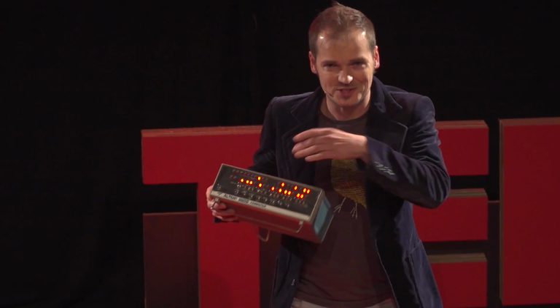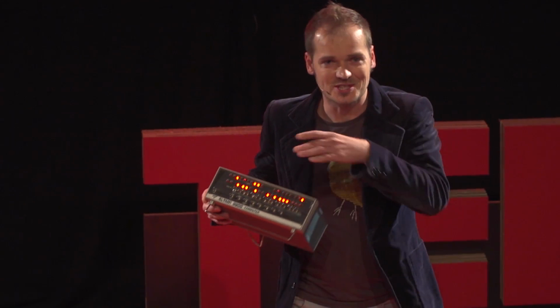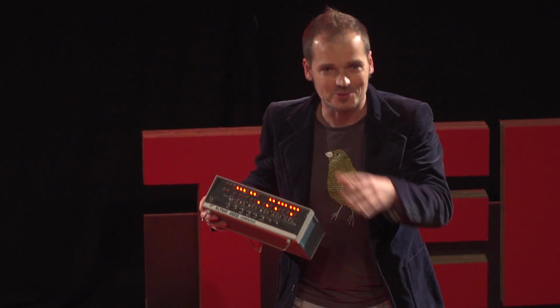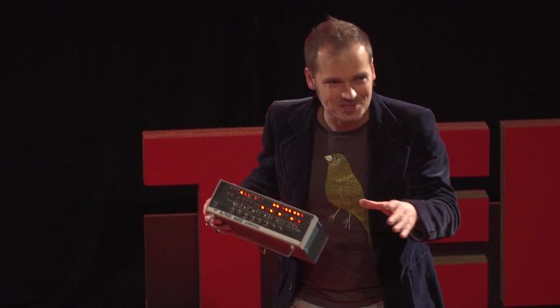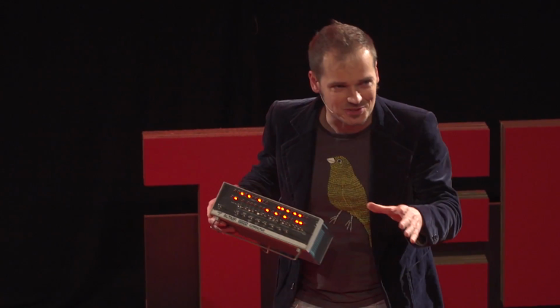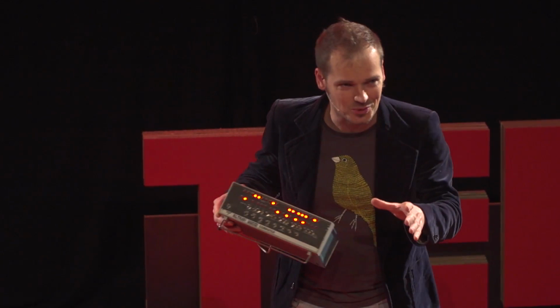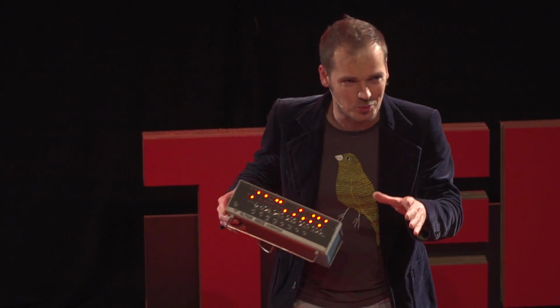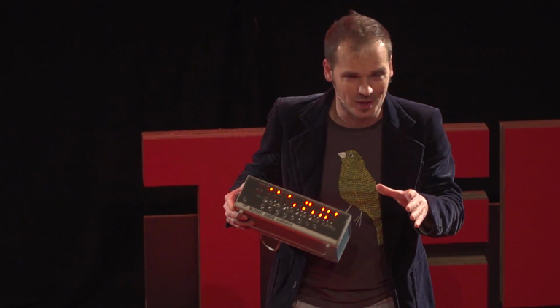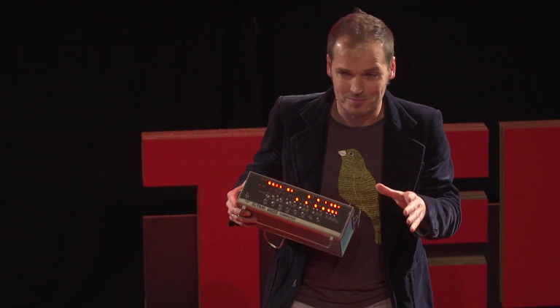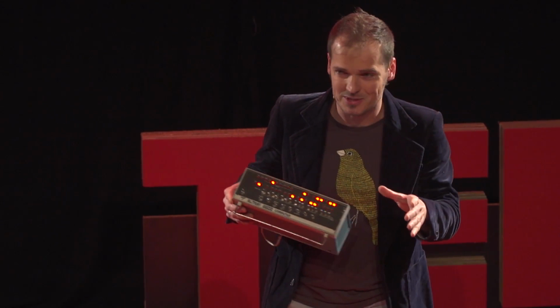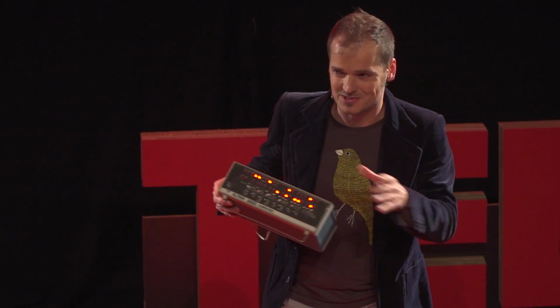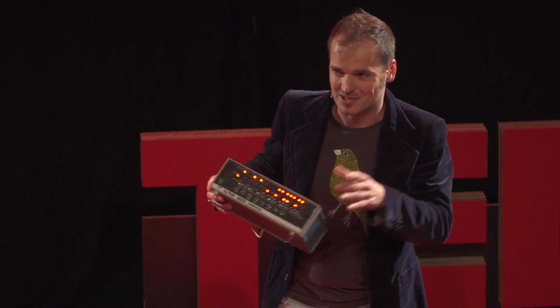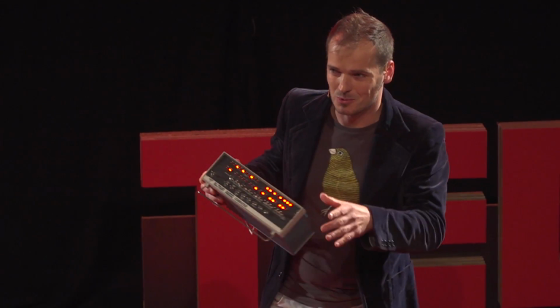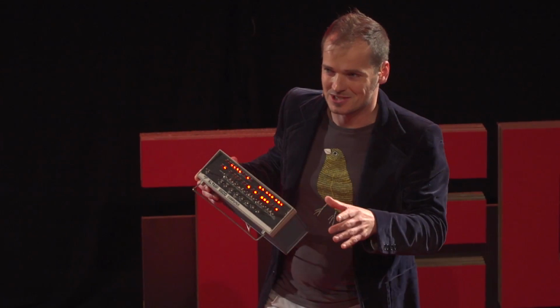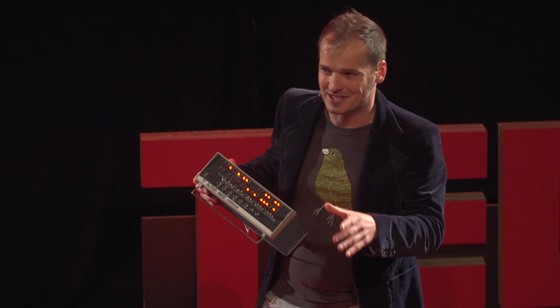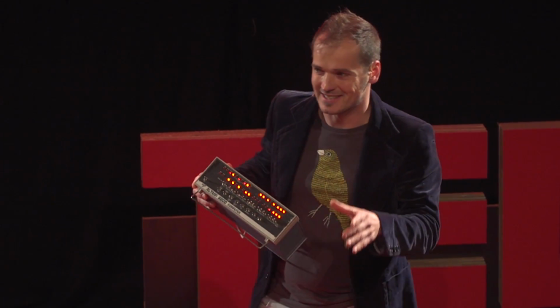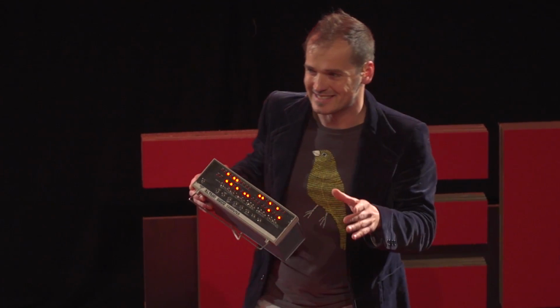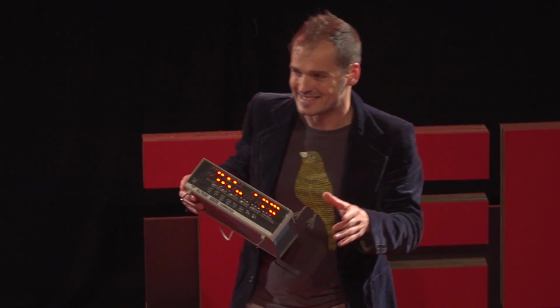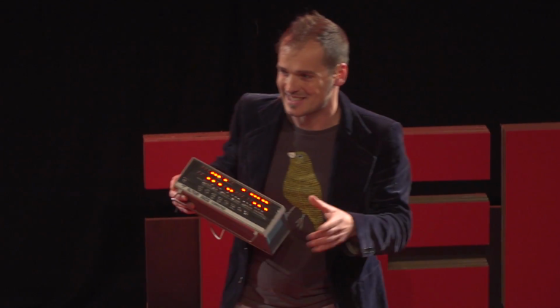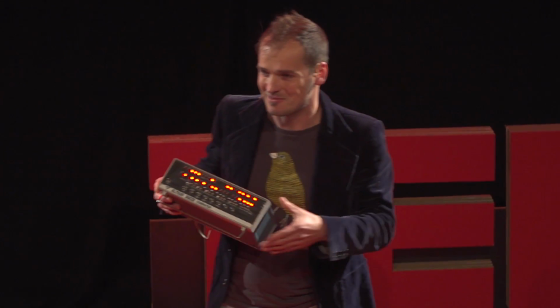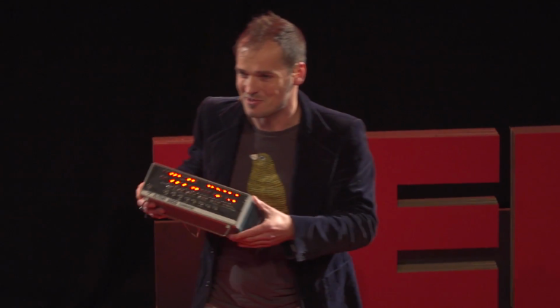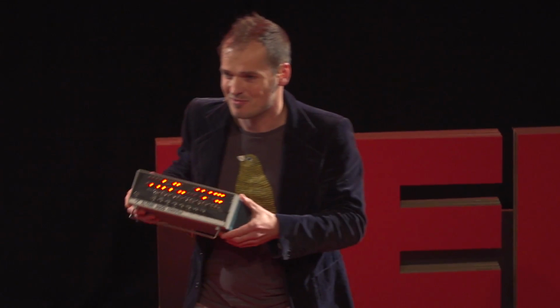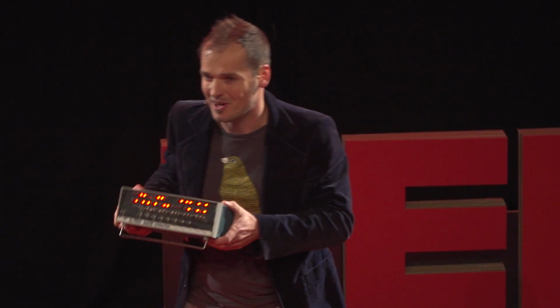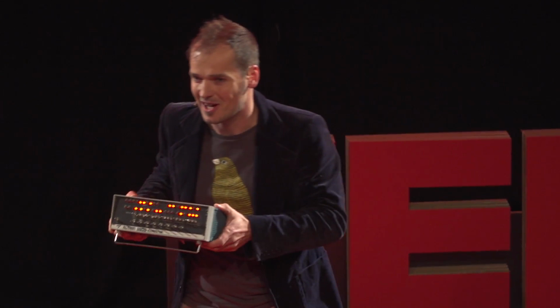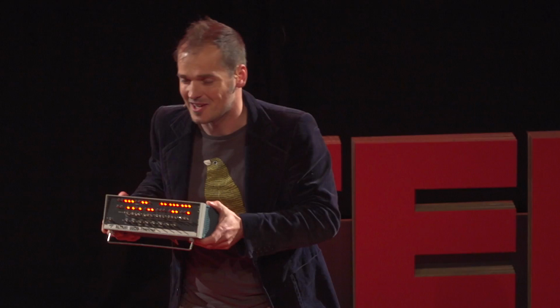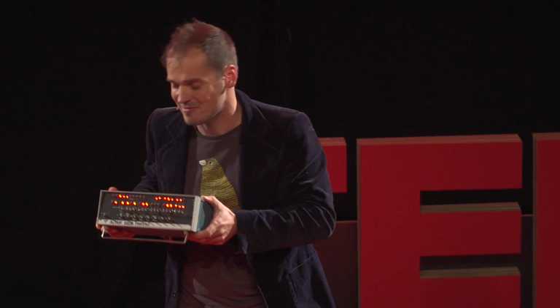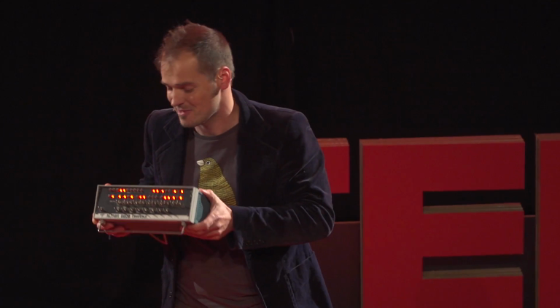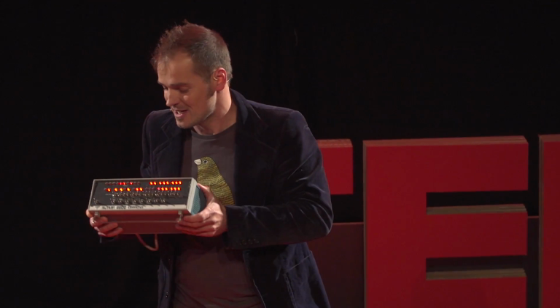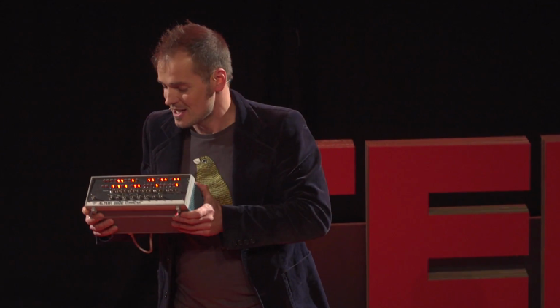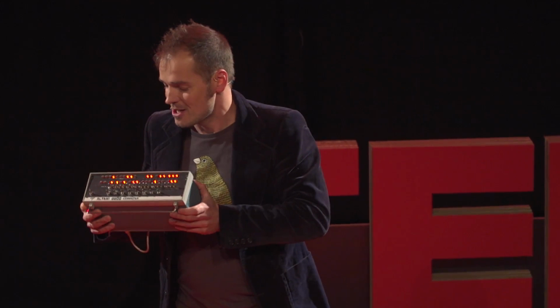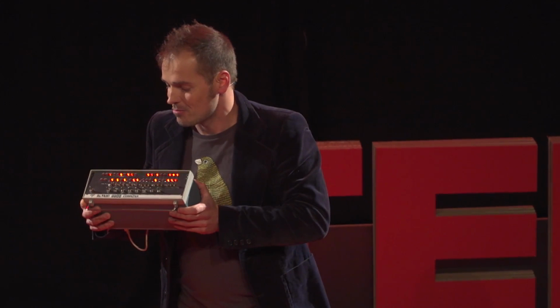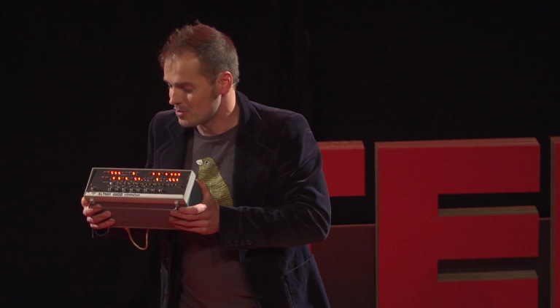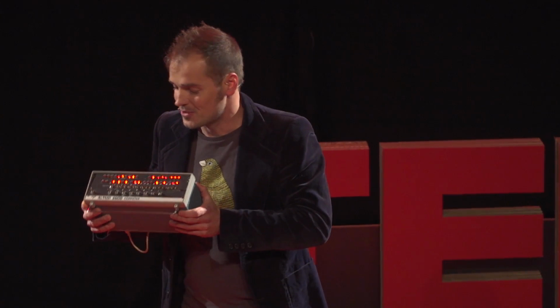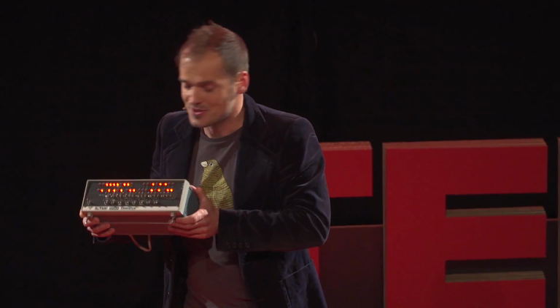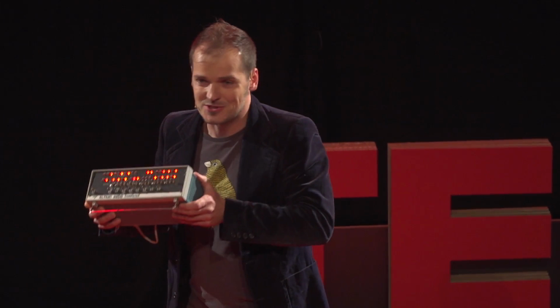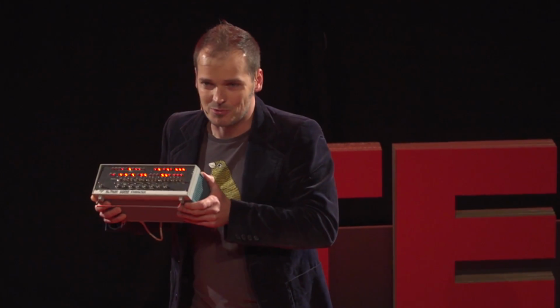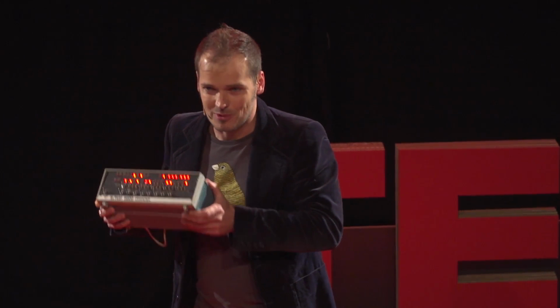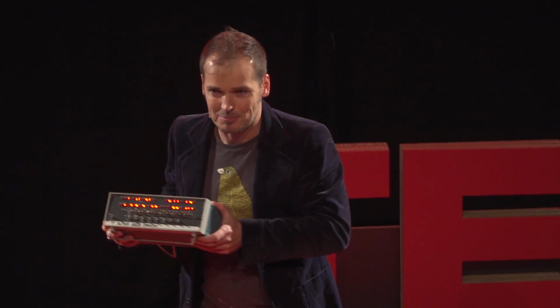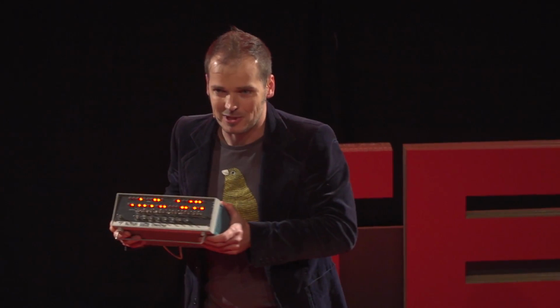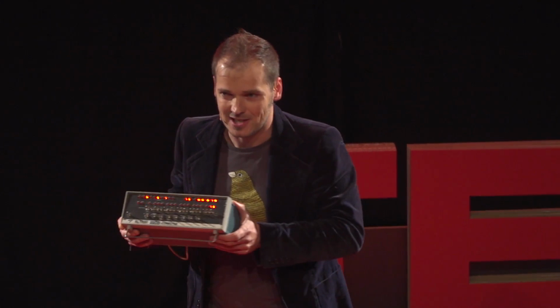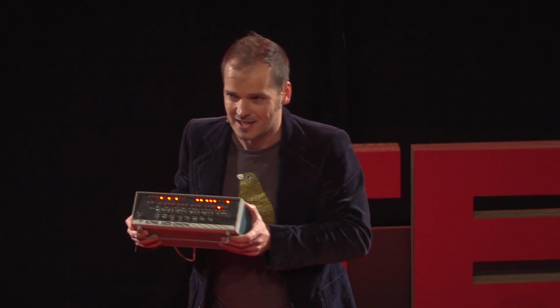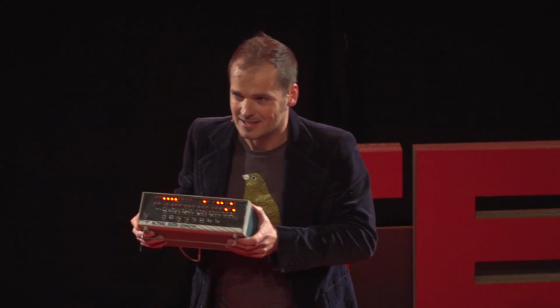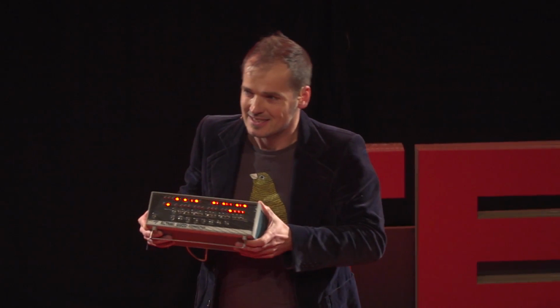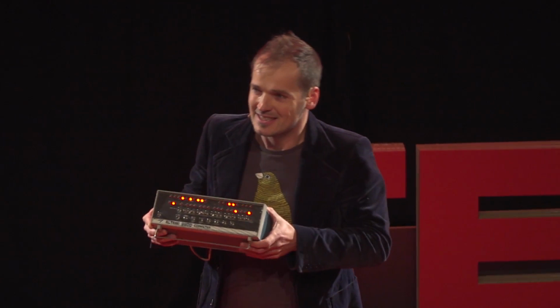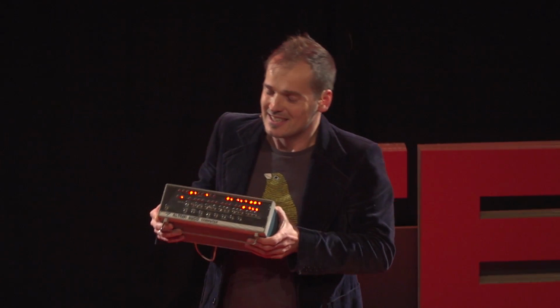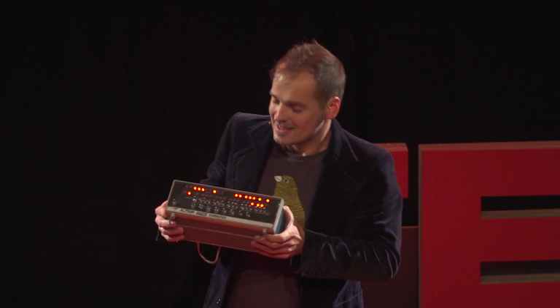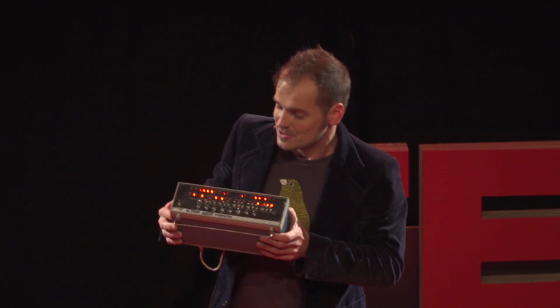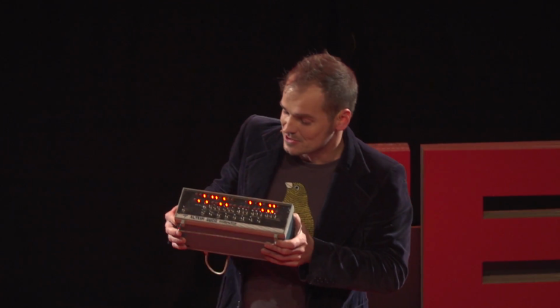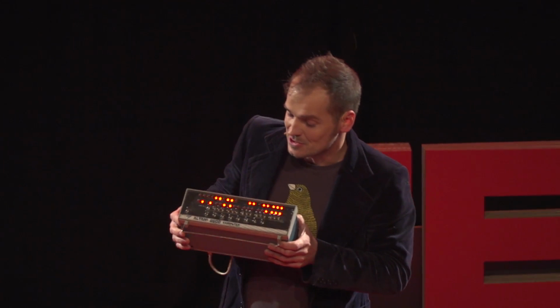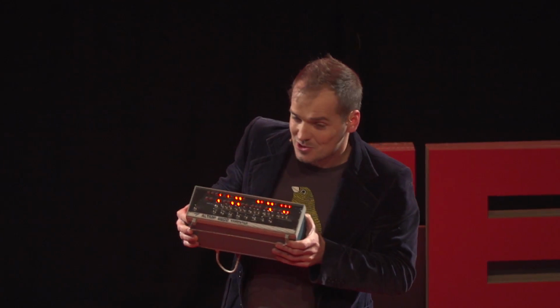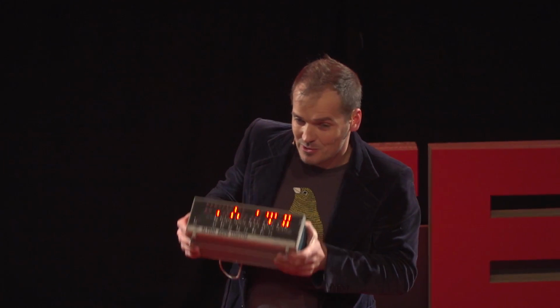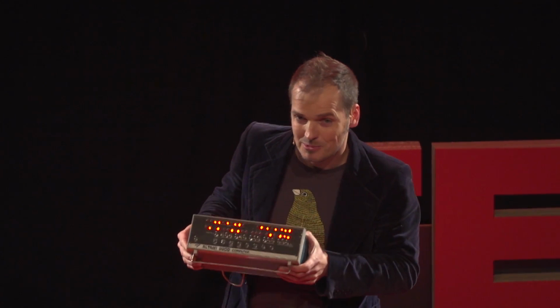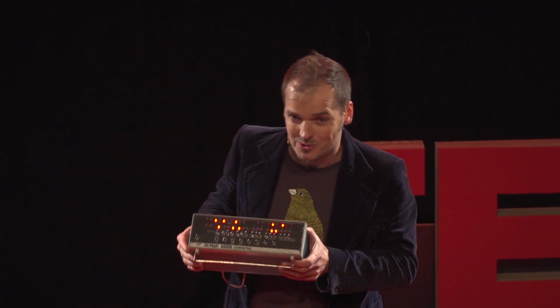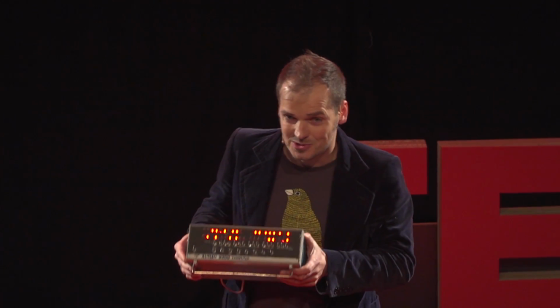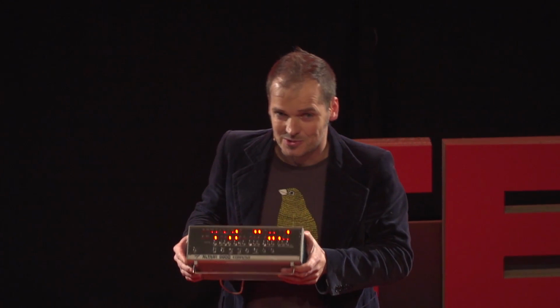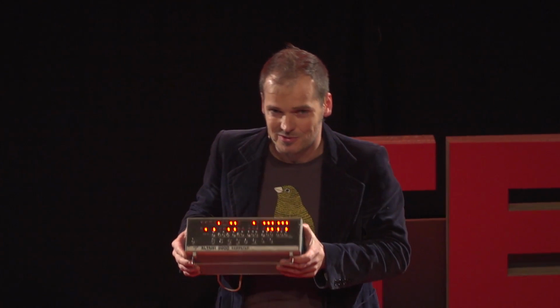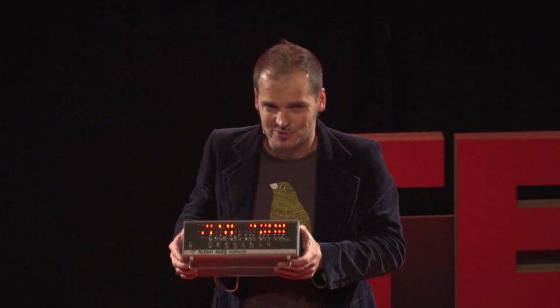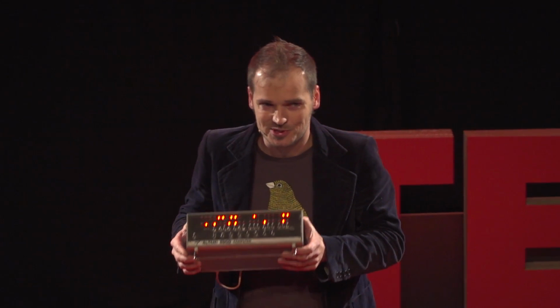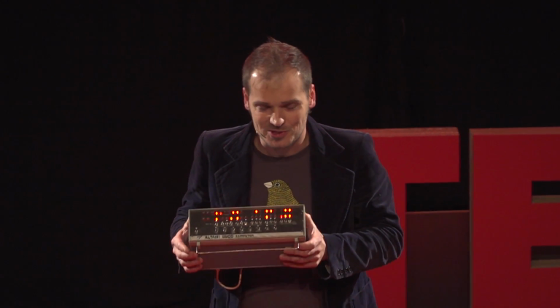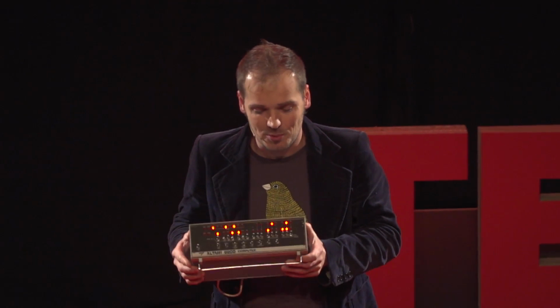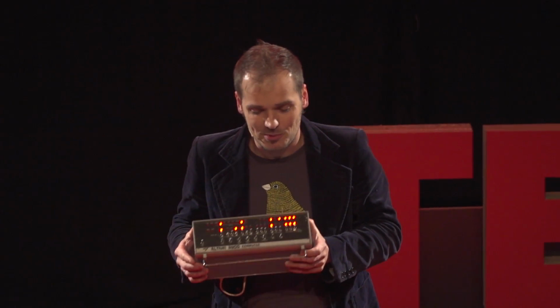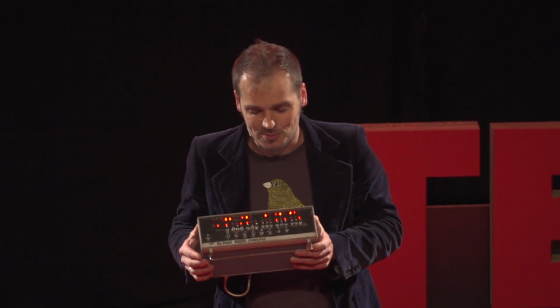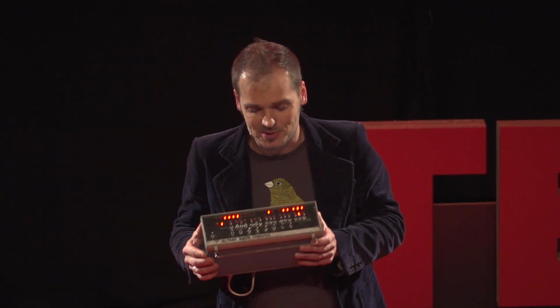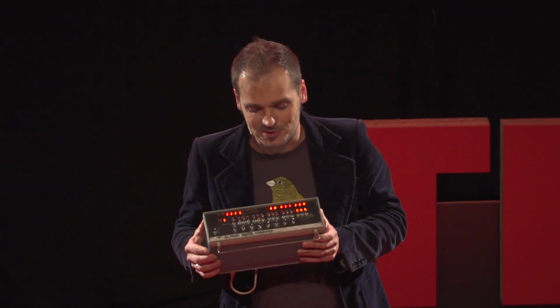Not the original one, because that was in 1975, but this is a replica. So it's a tribute to the first home computer.